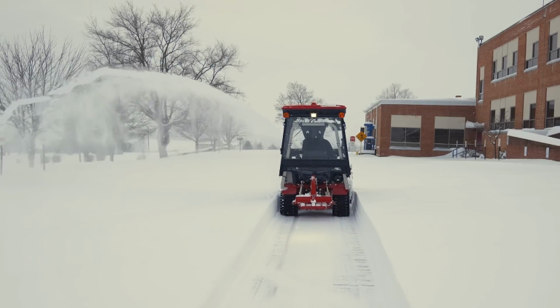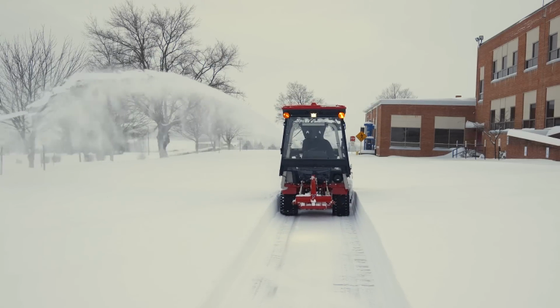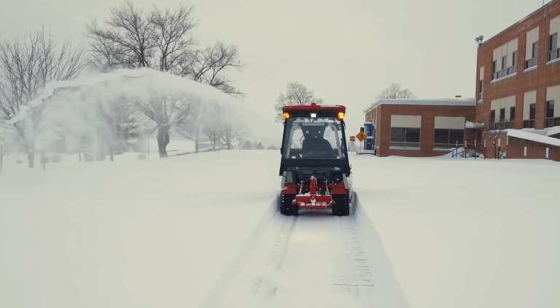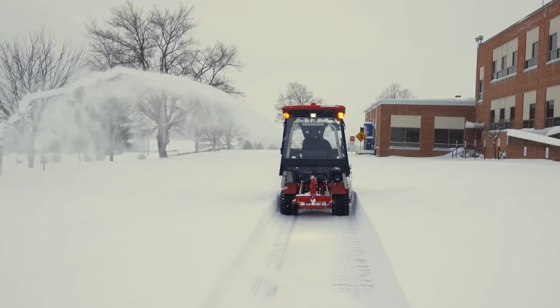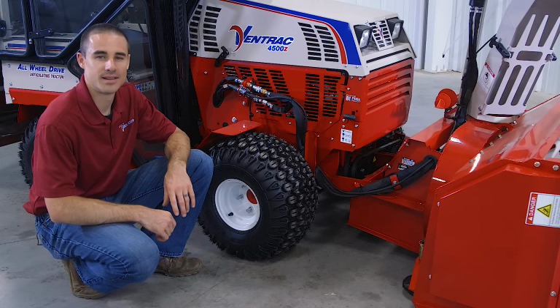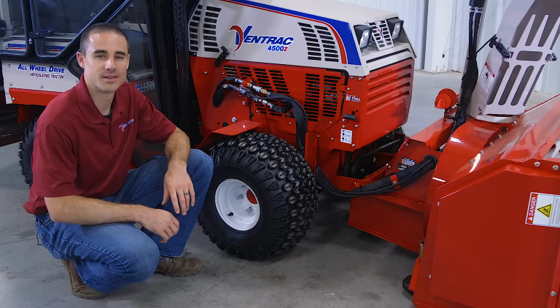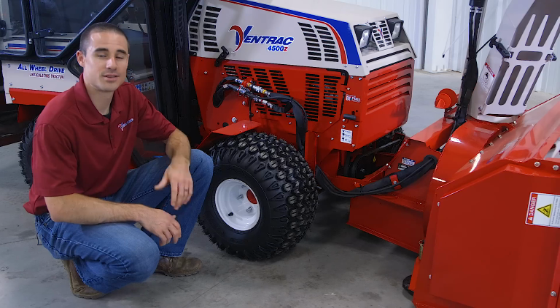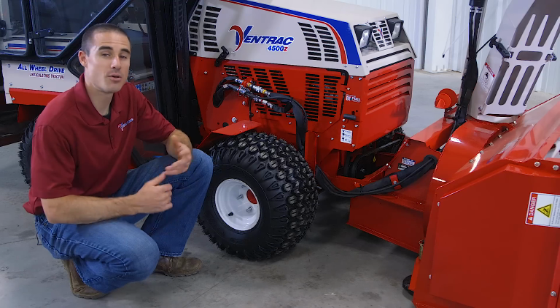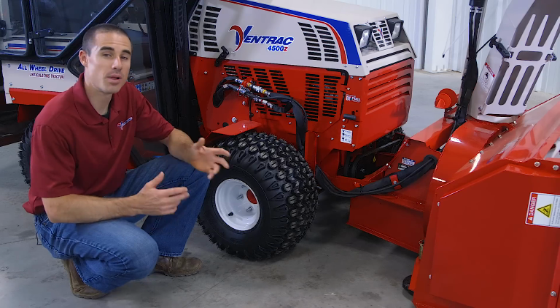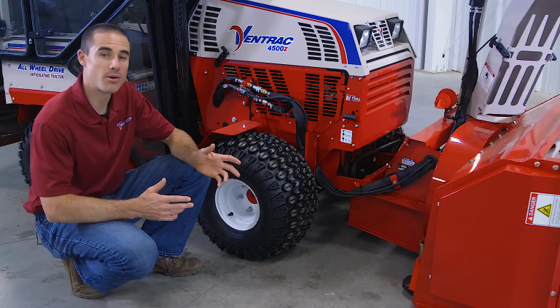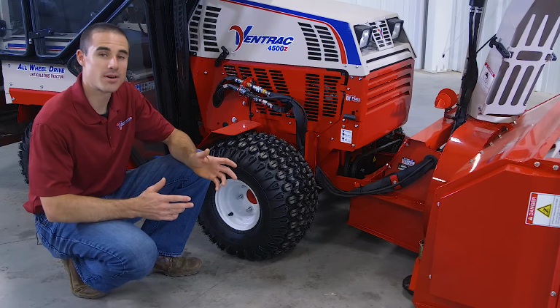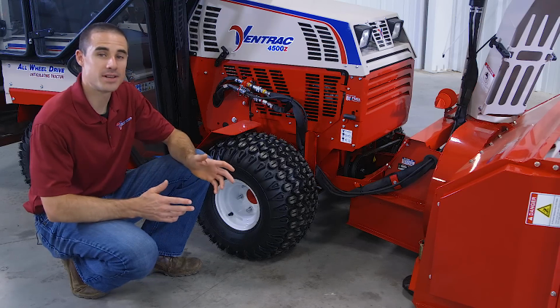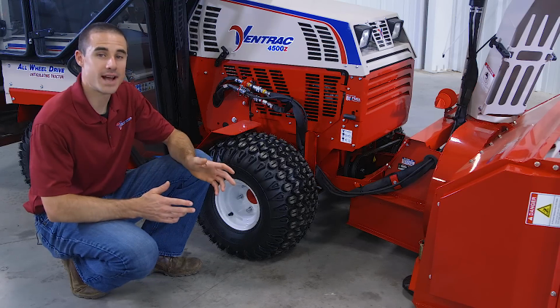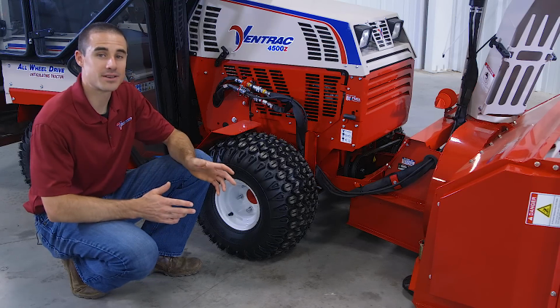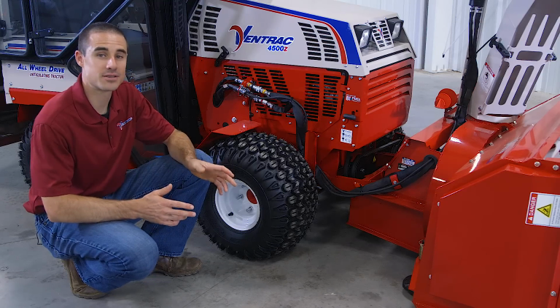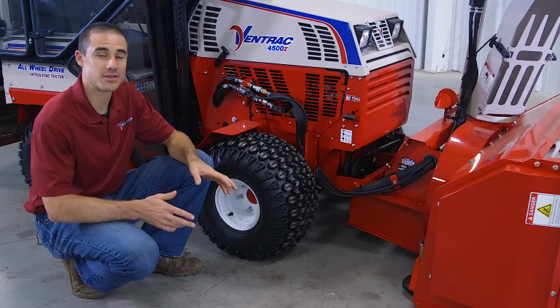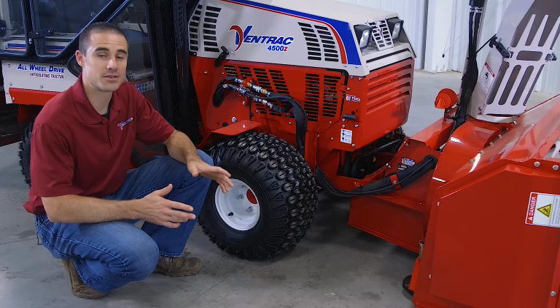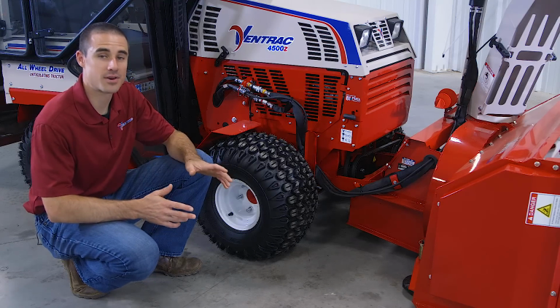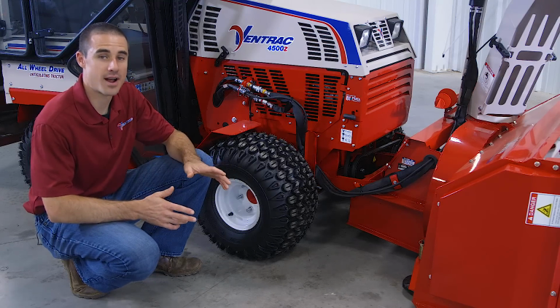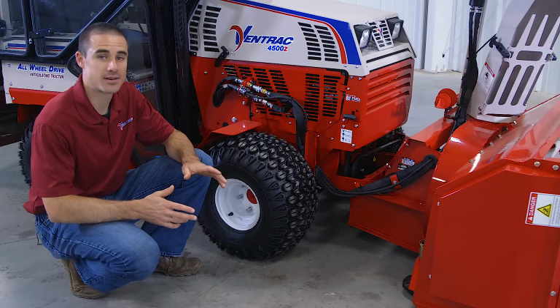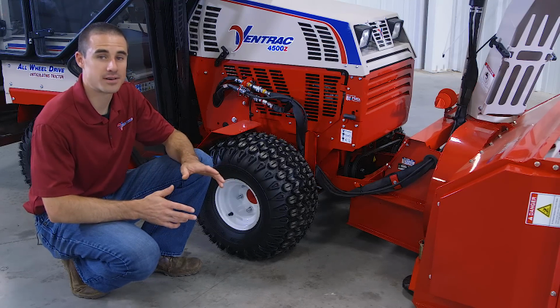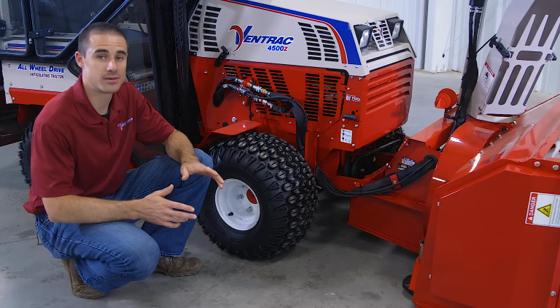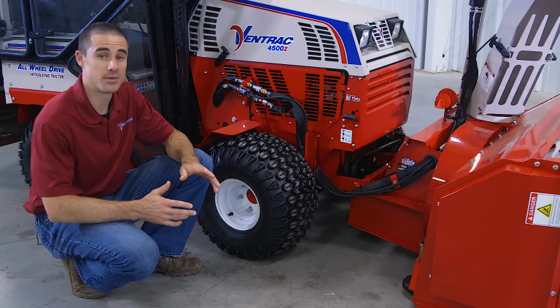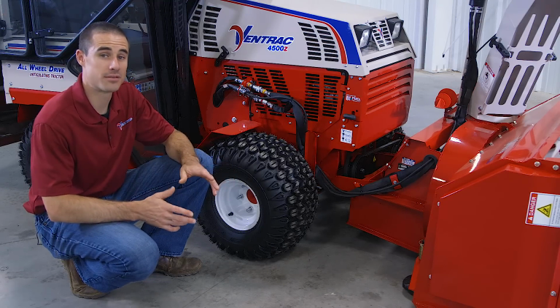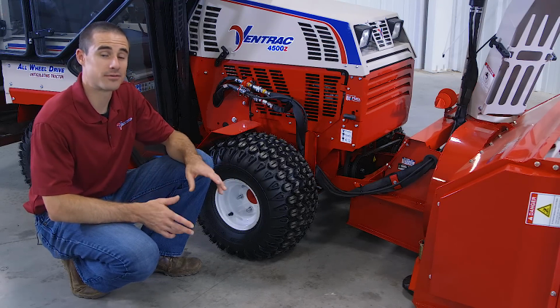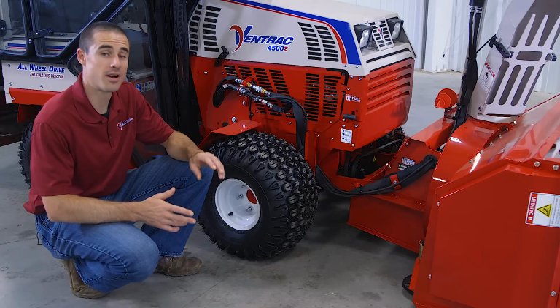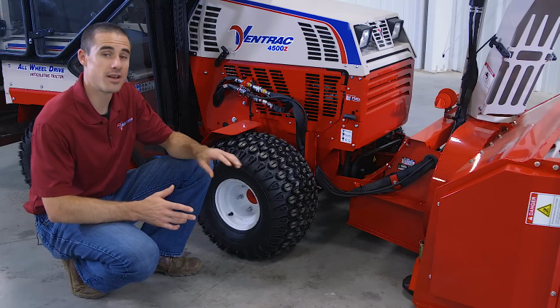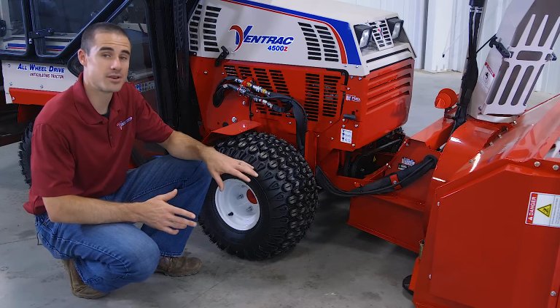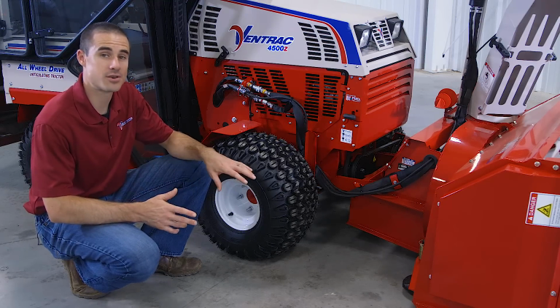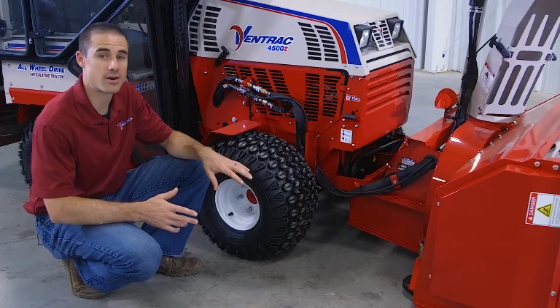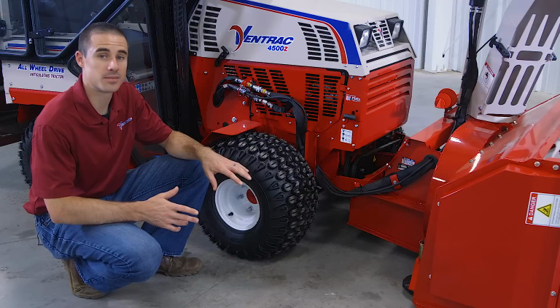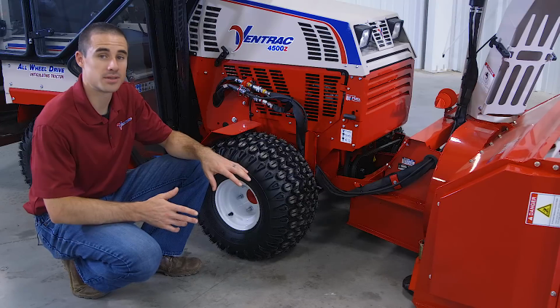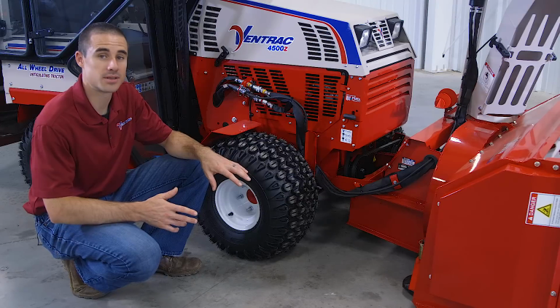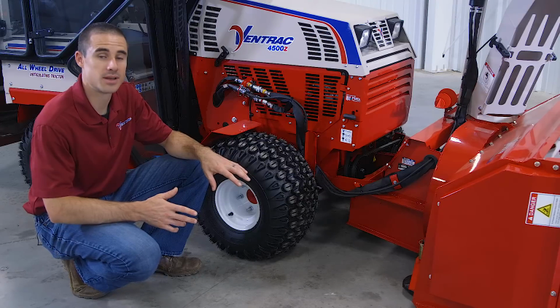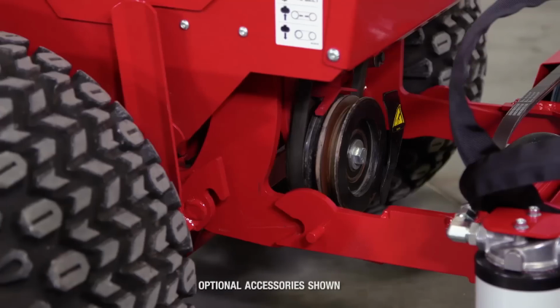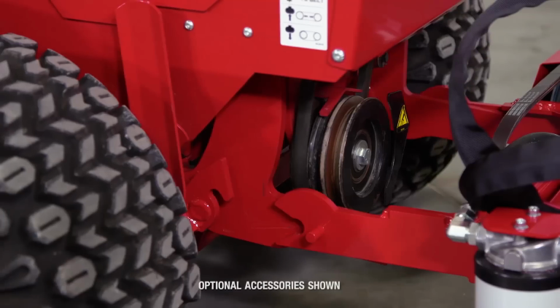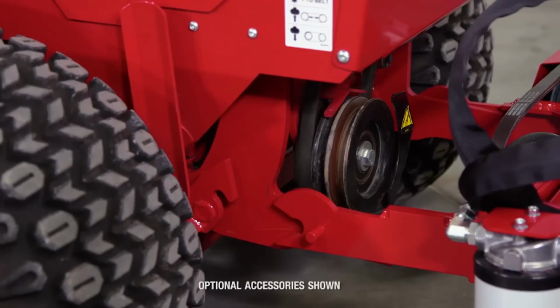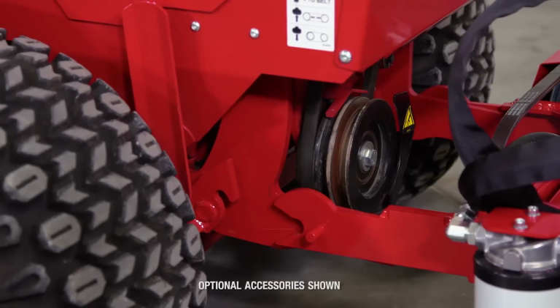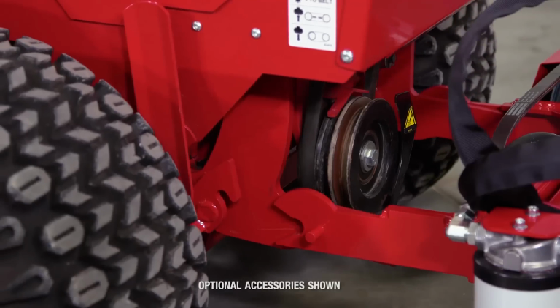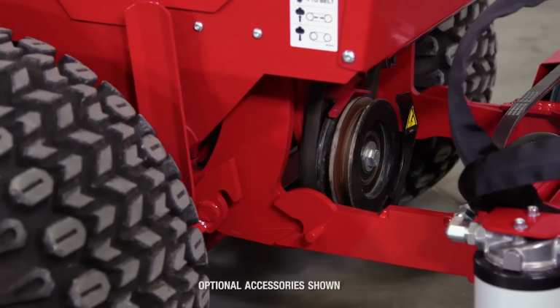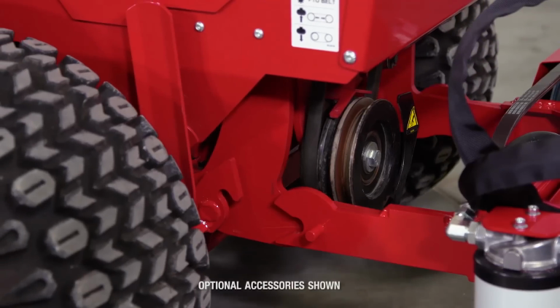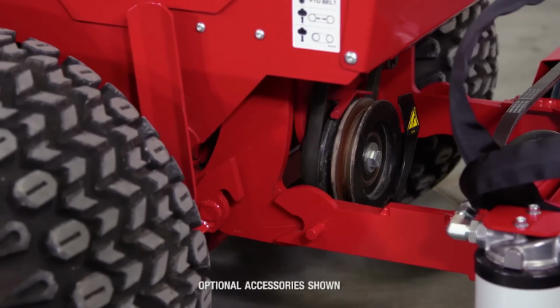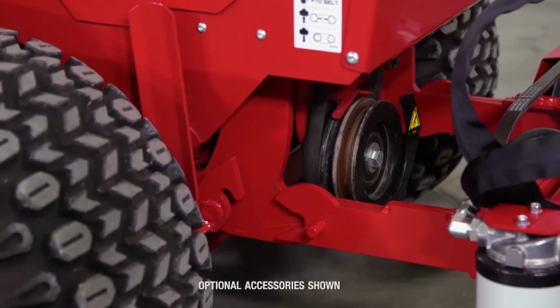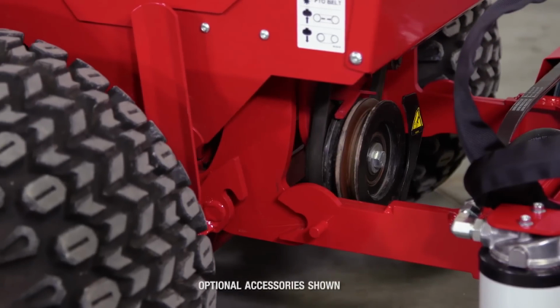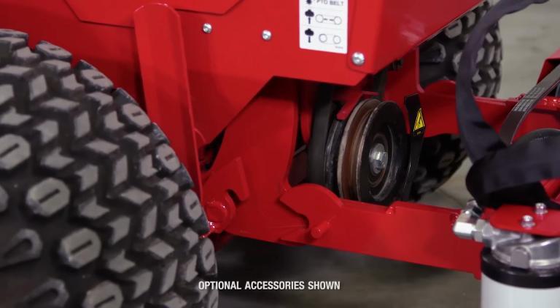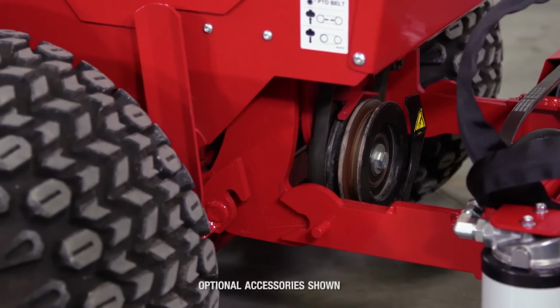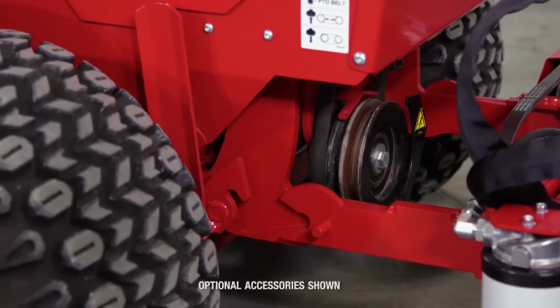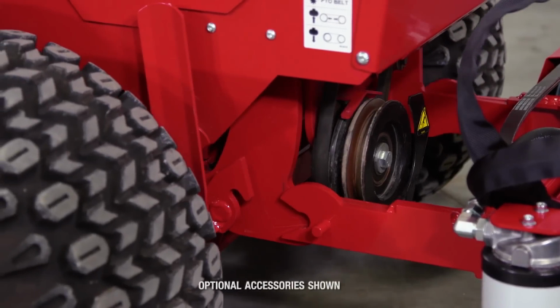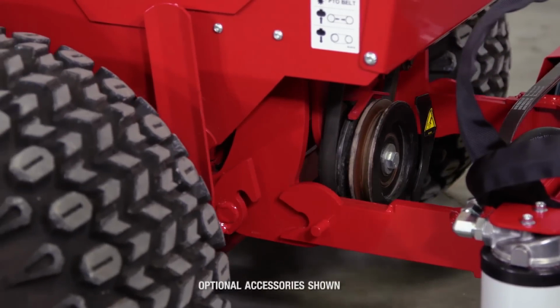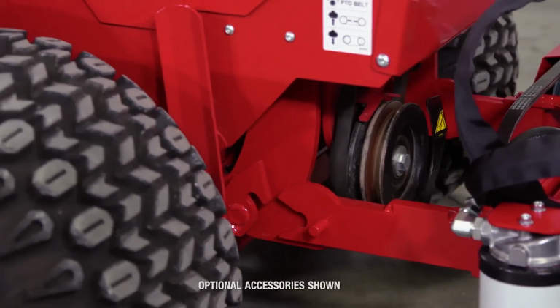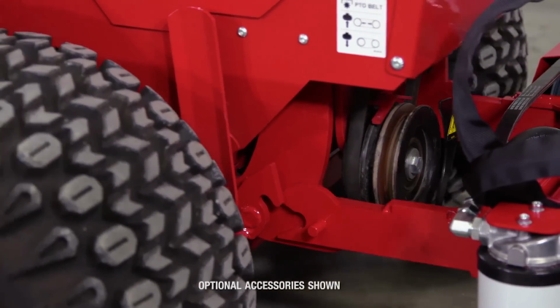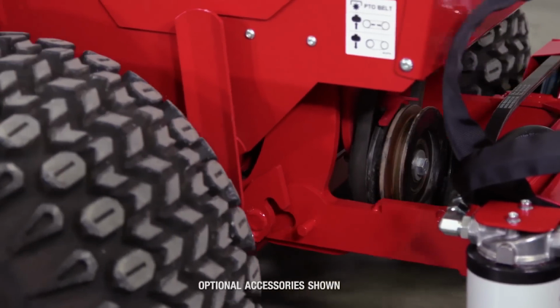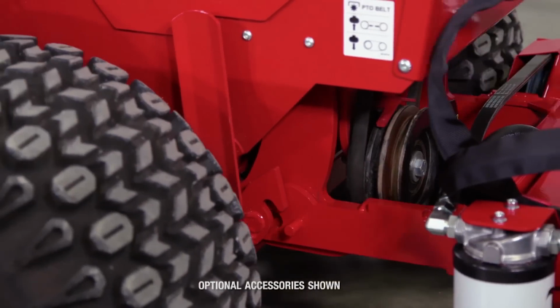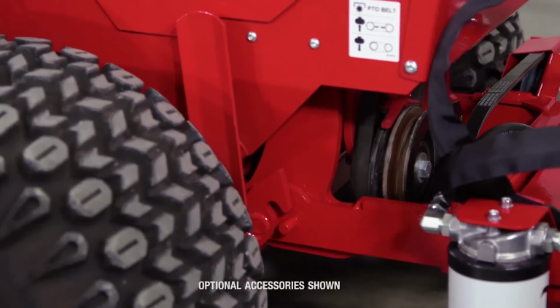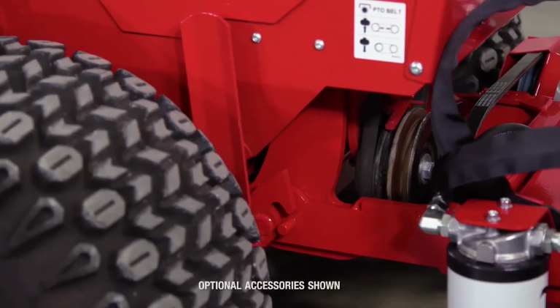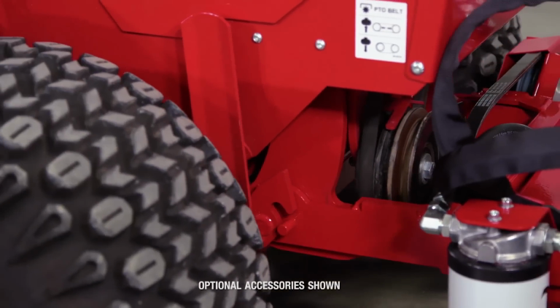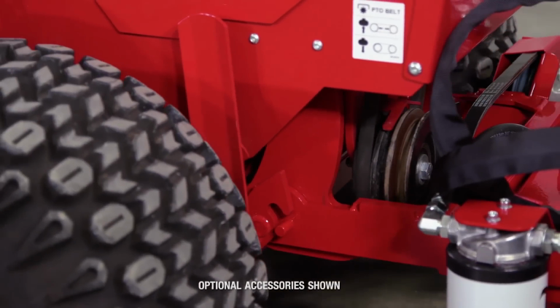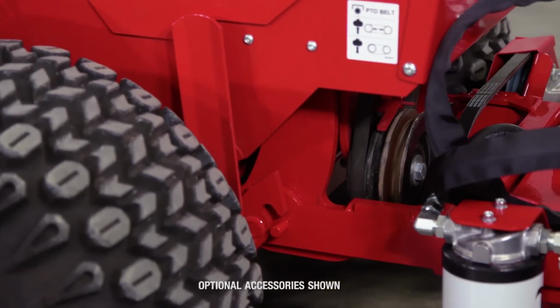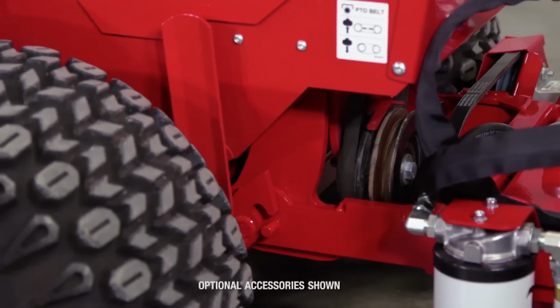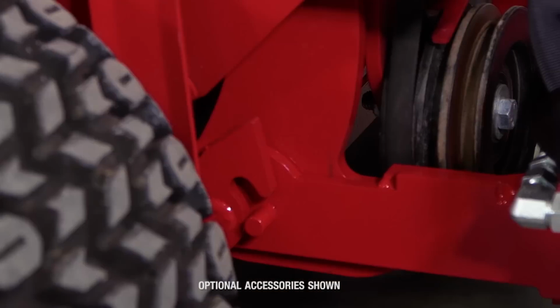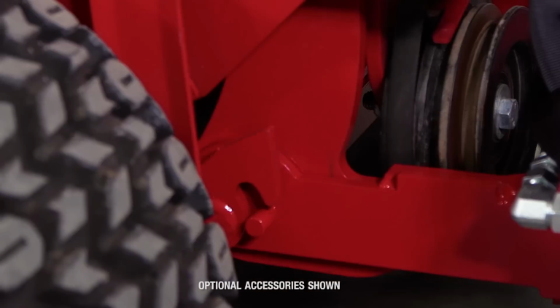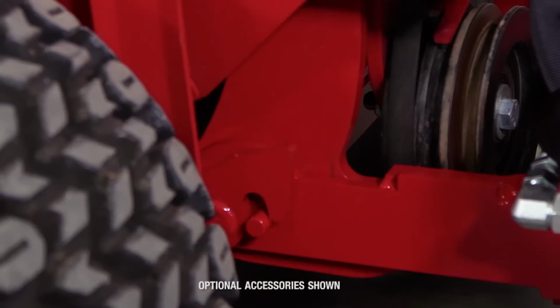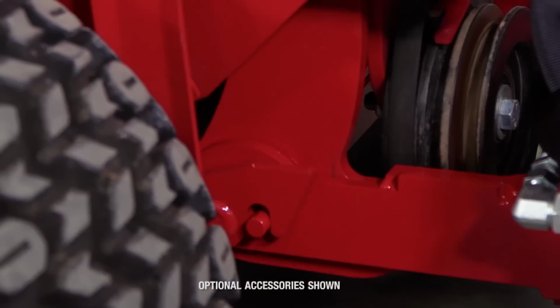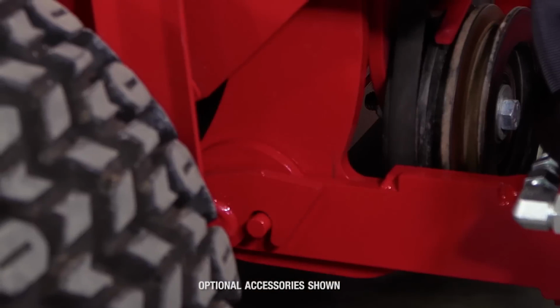The snowblower attaches to the tractor with the front hitch arms, the PTO, and the two standard hydraulic lines.